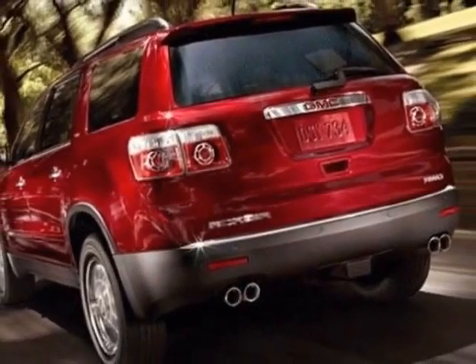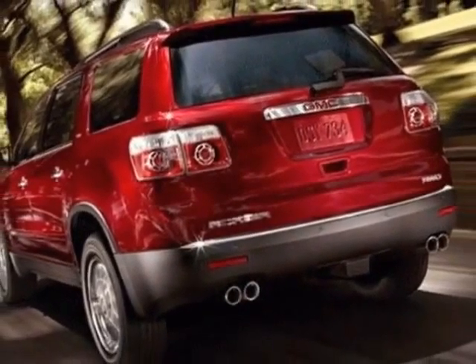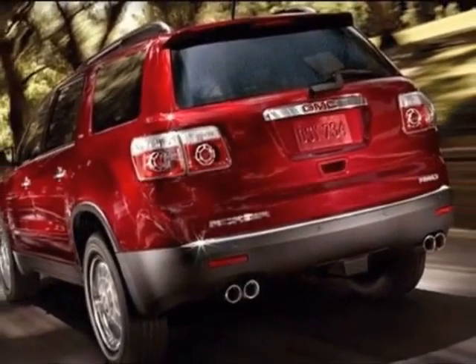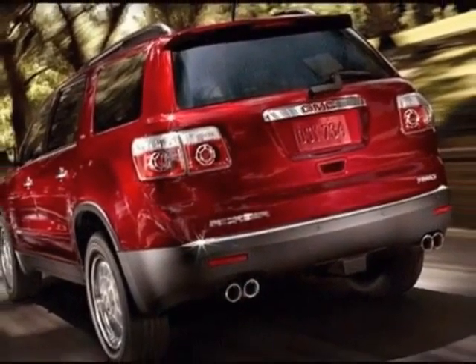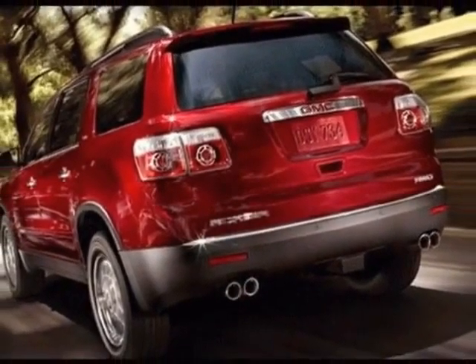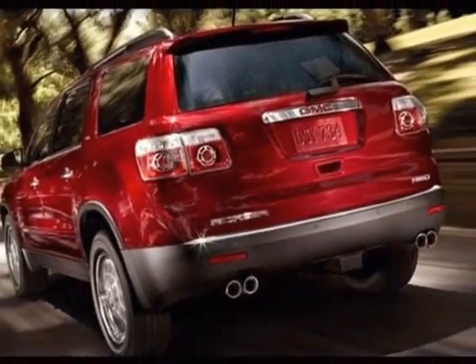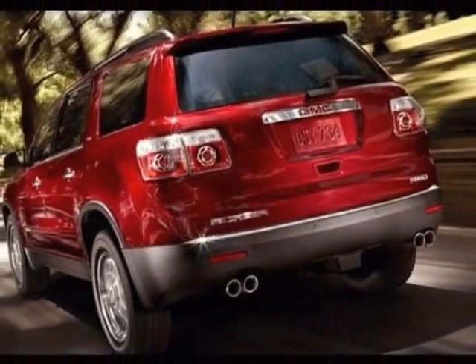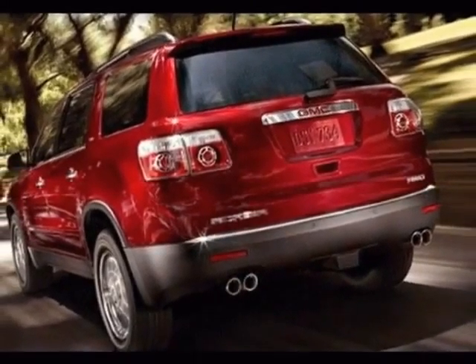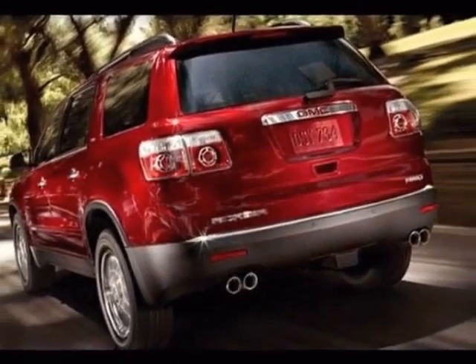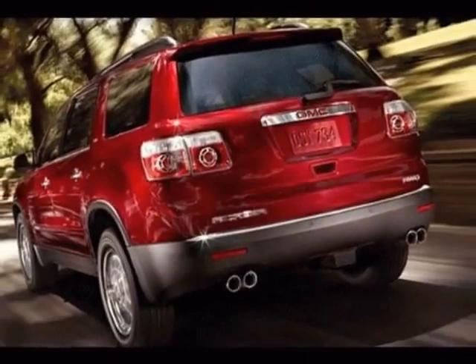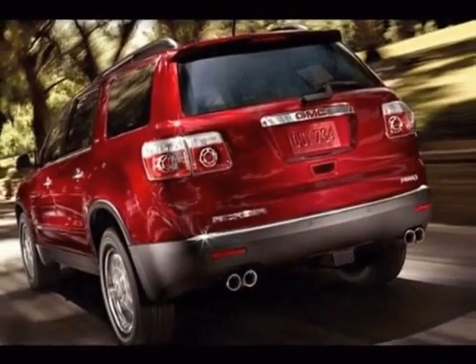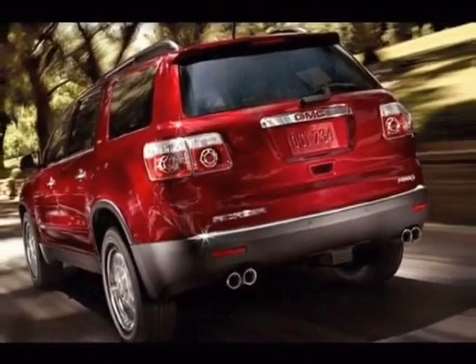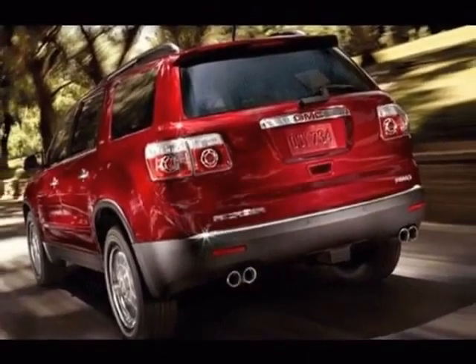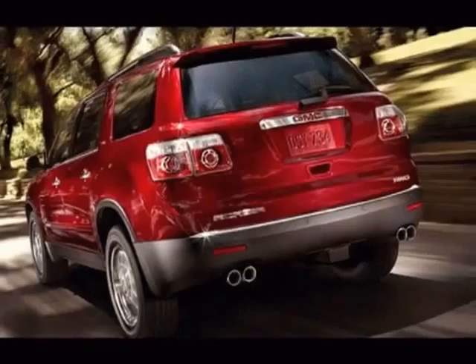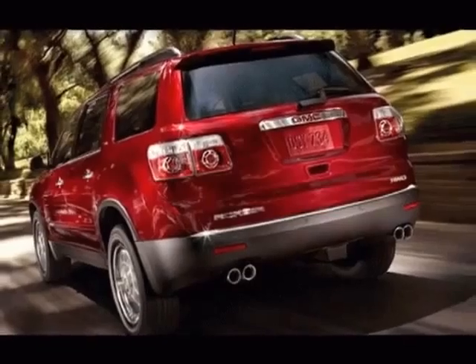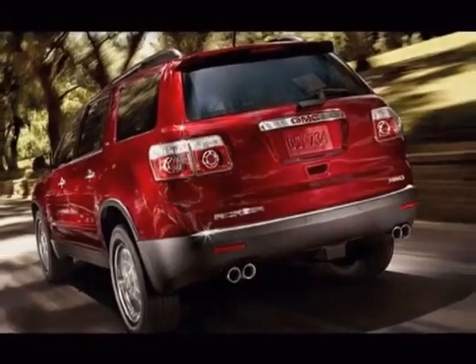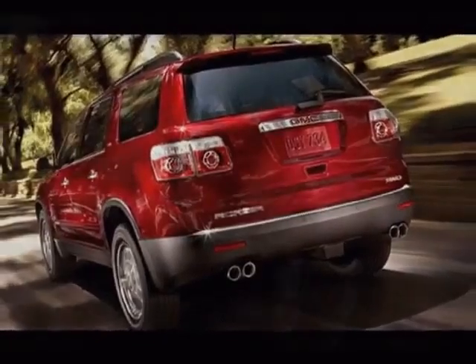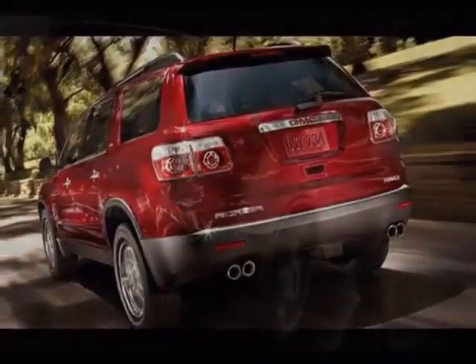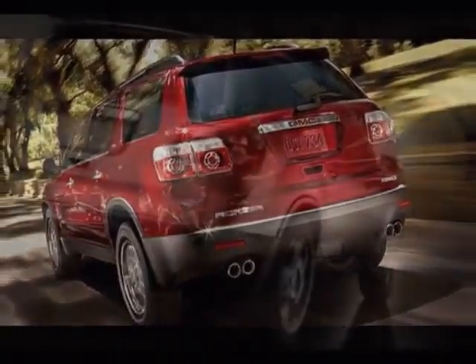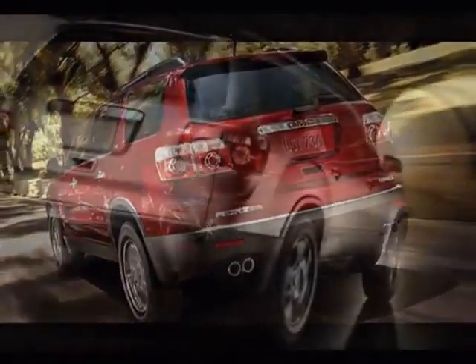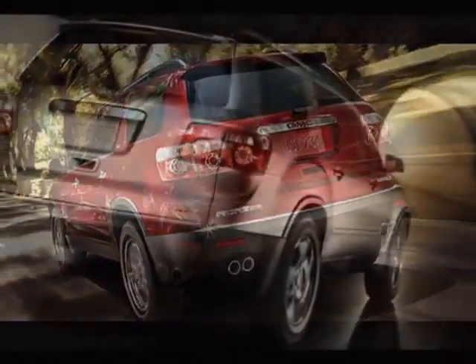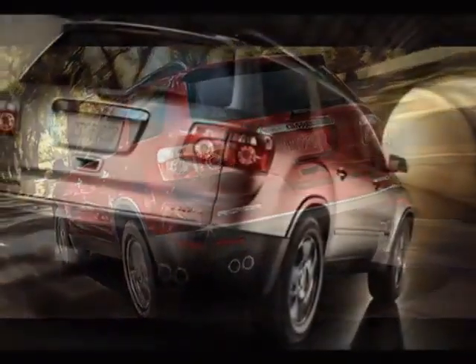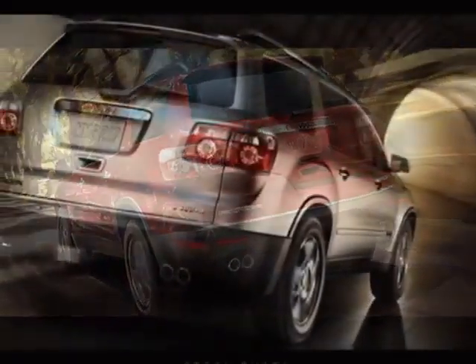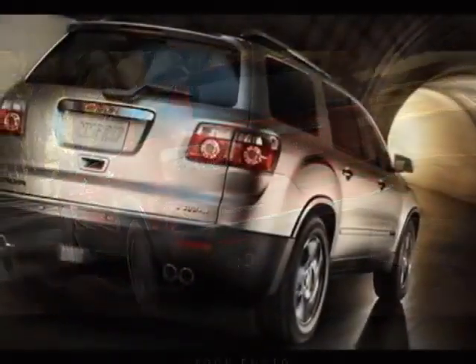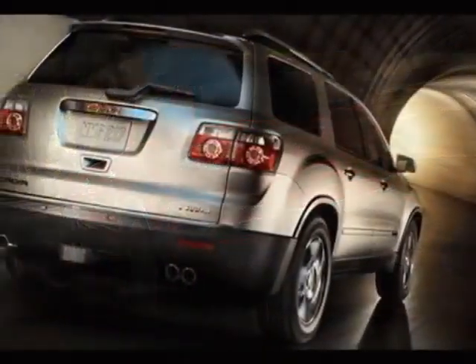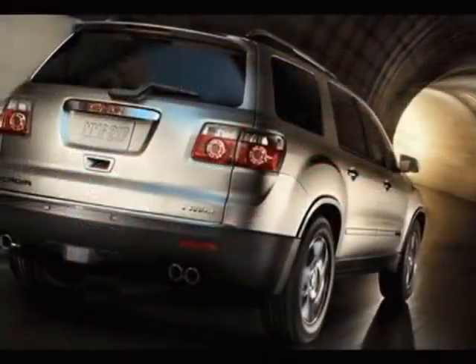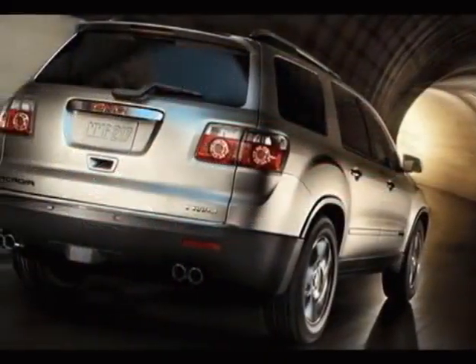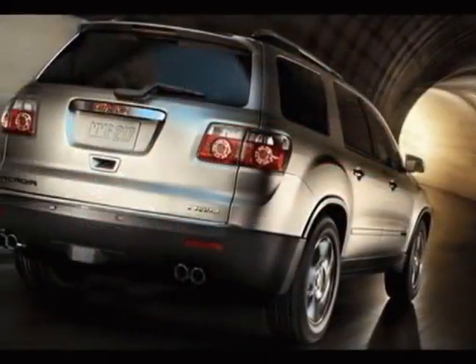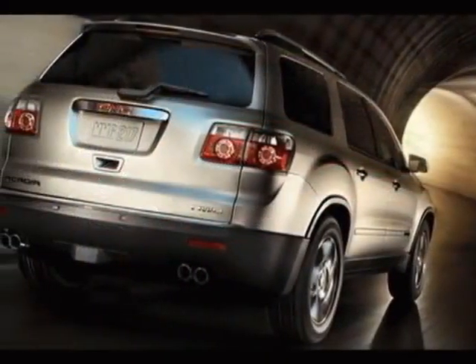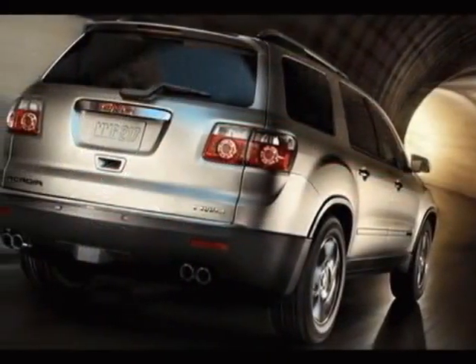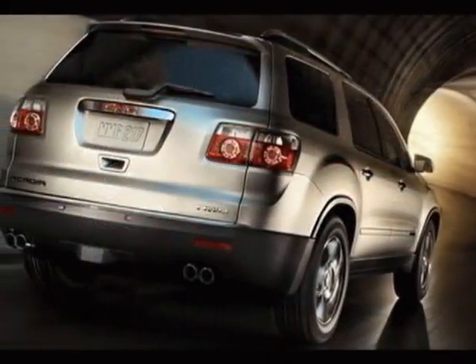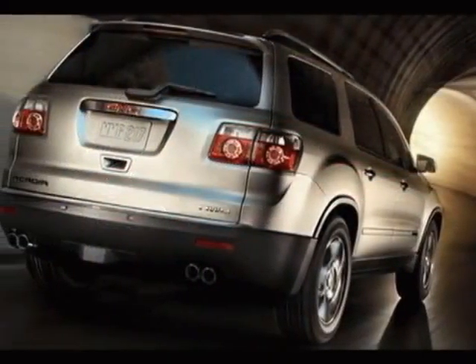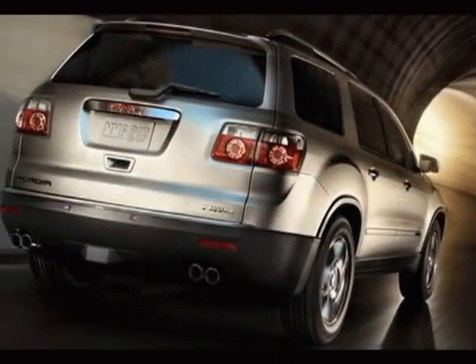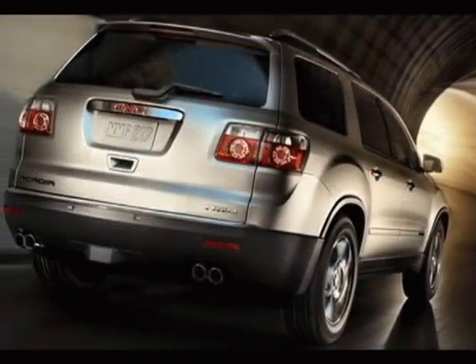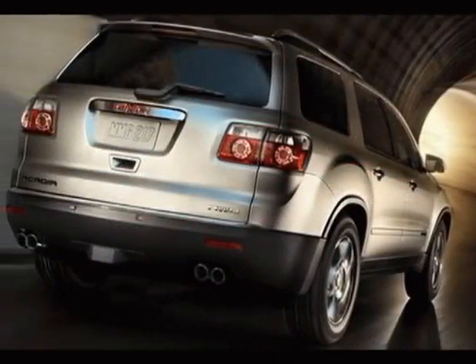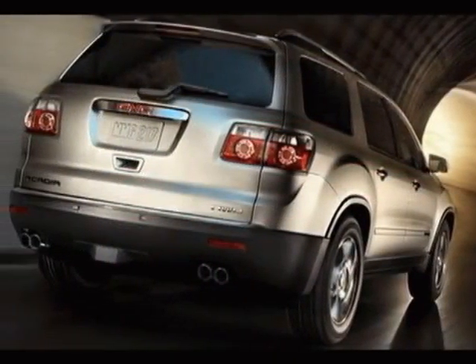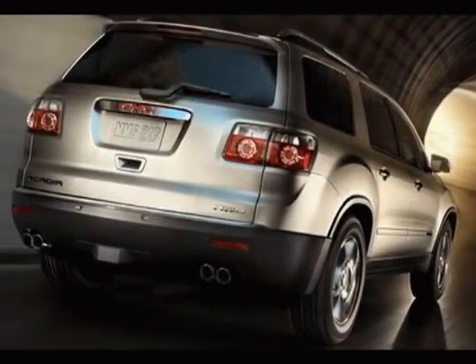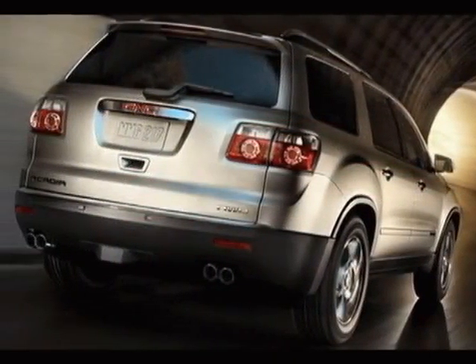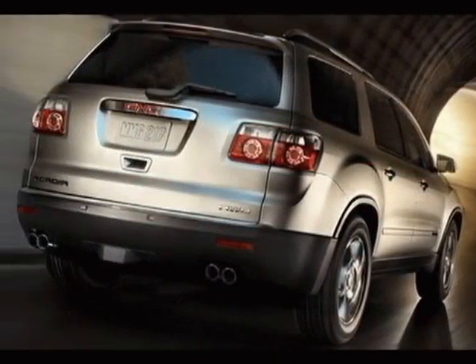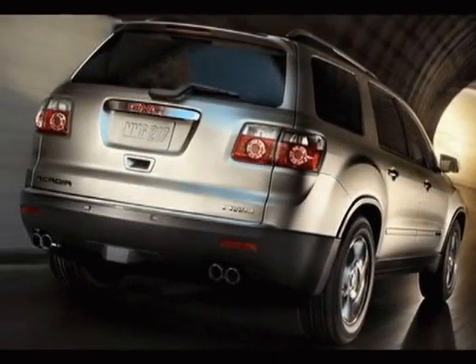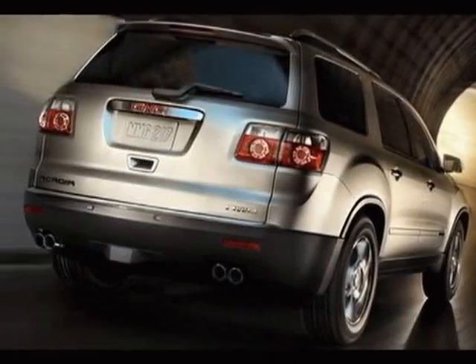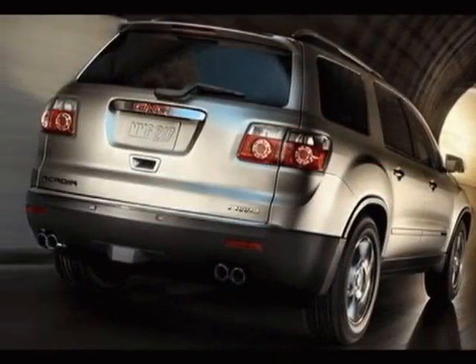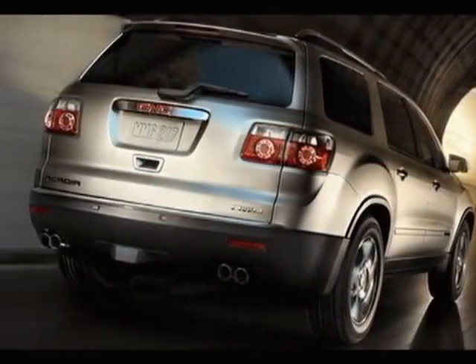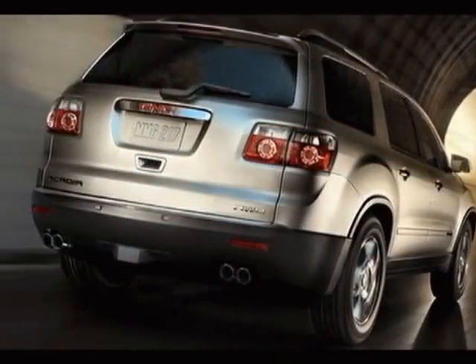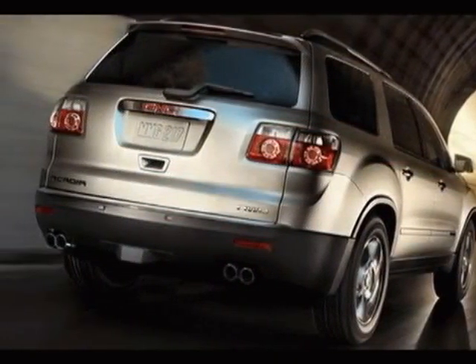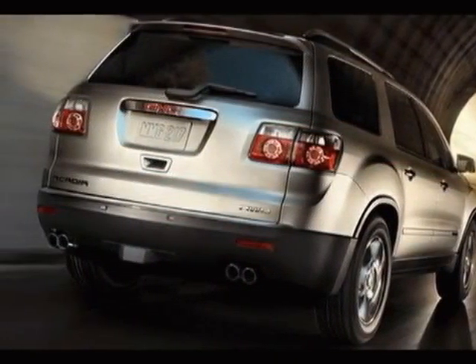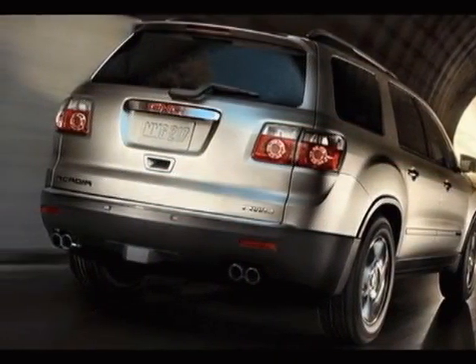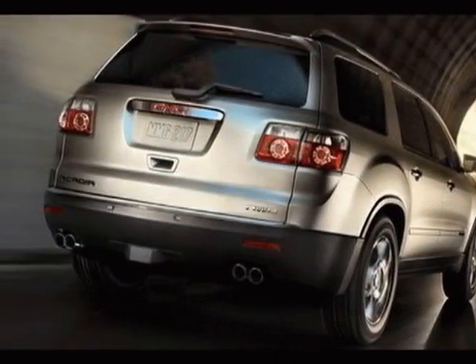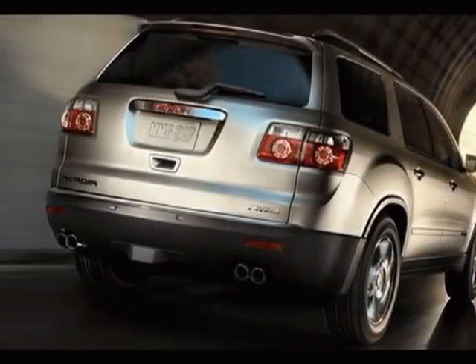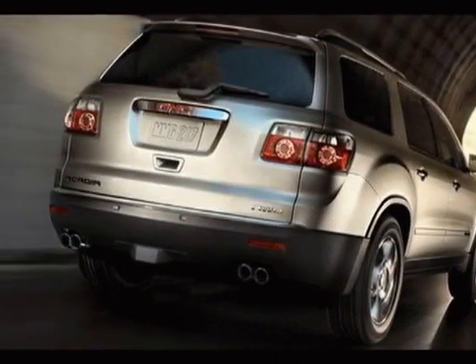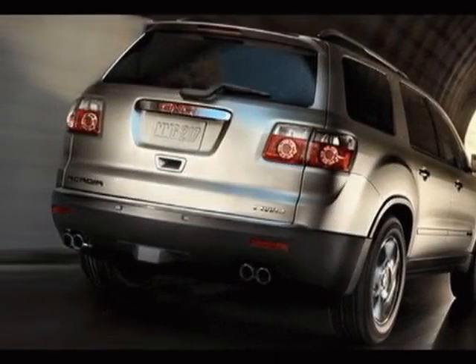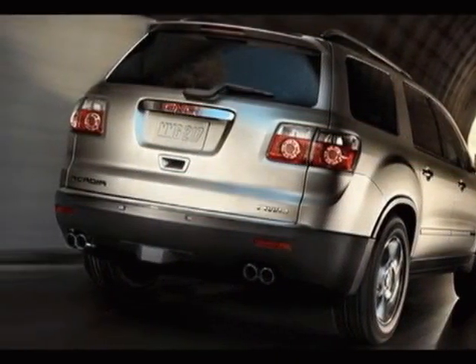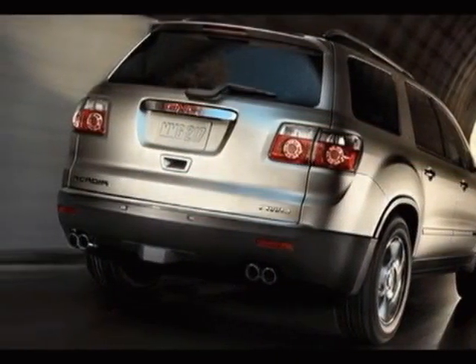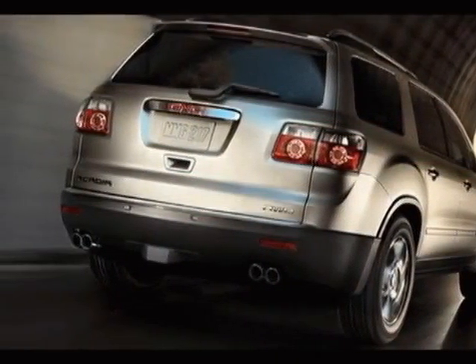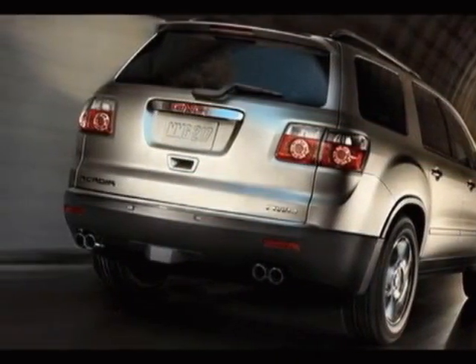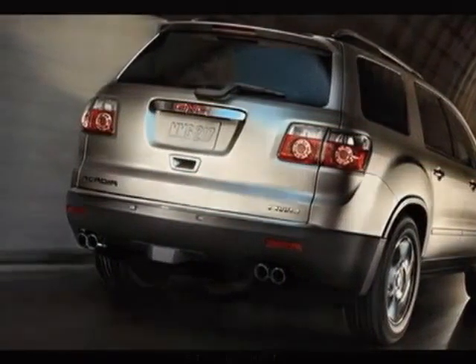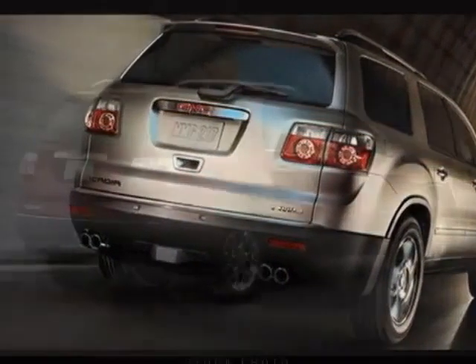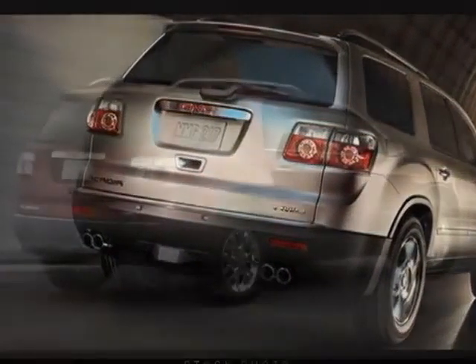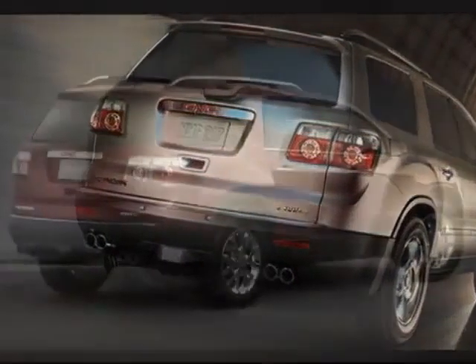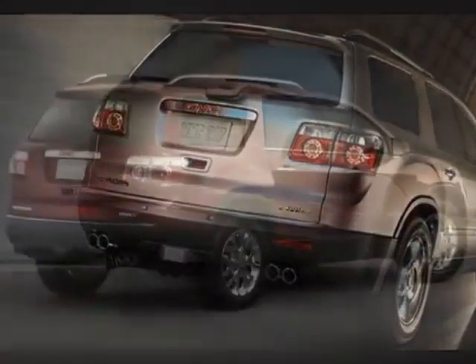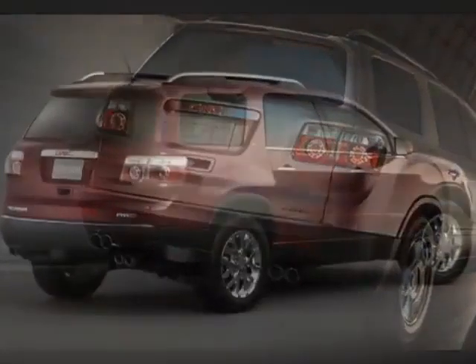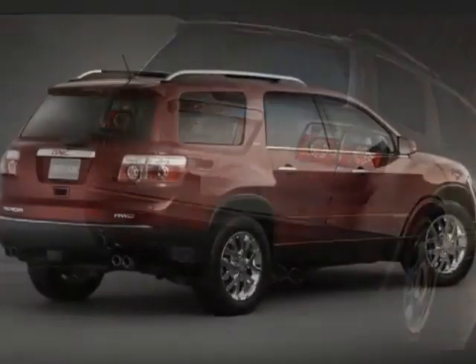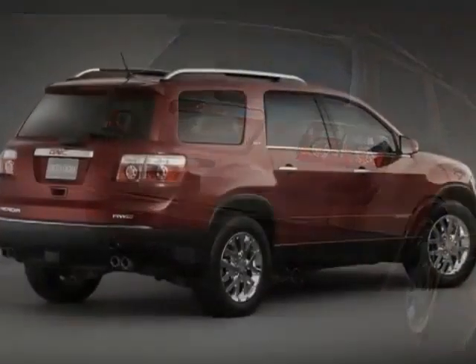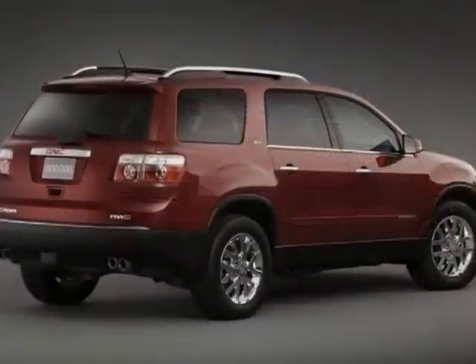This Acadia boasts a 3.6-liter engine, and has a 6-speed automatic transmission.